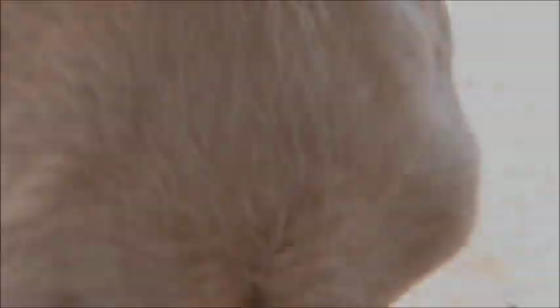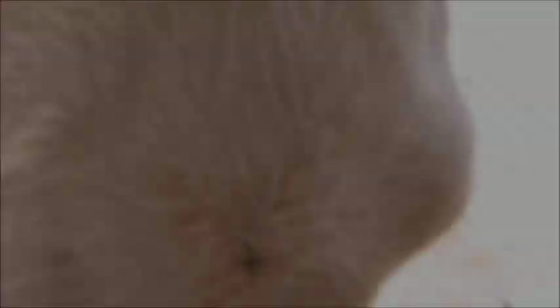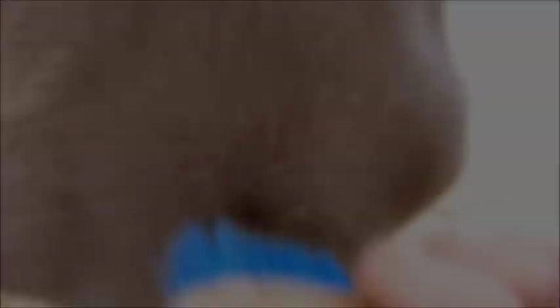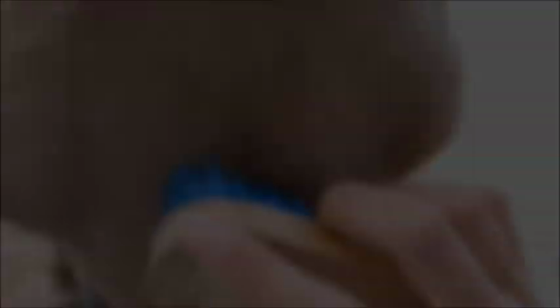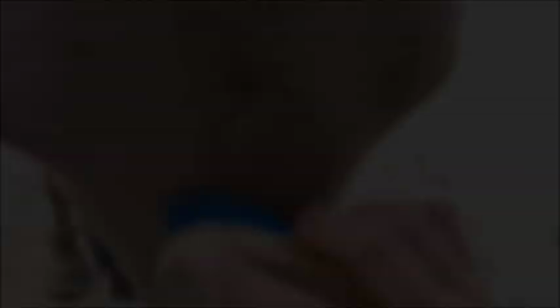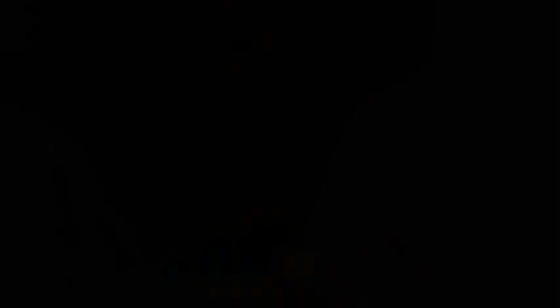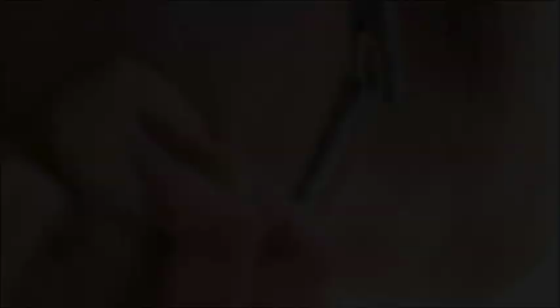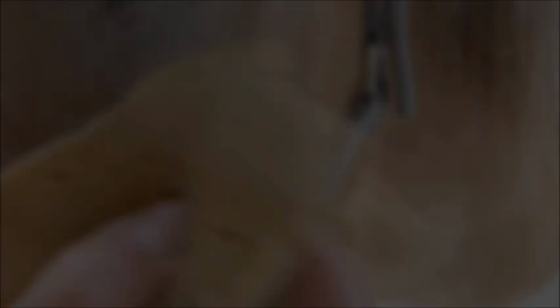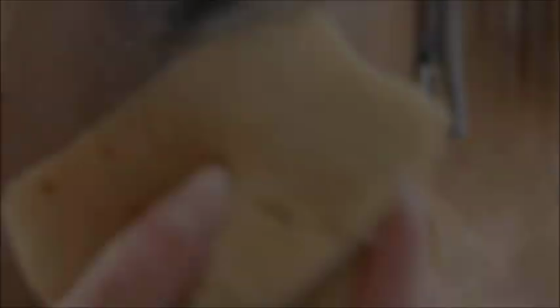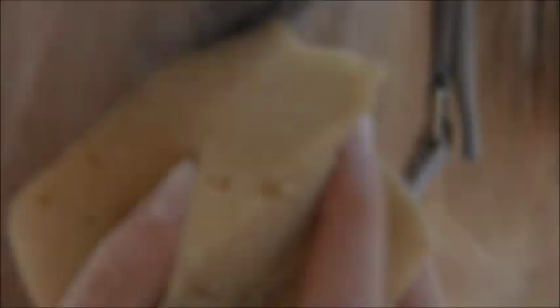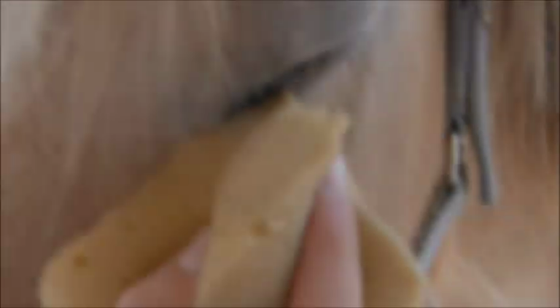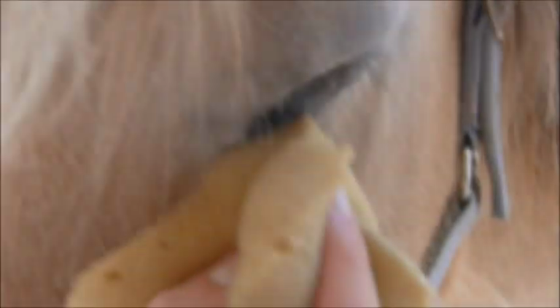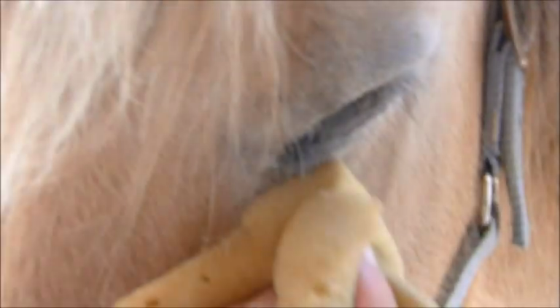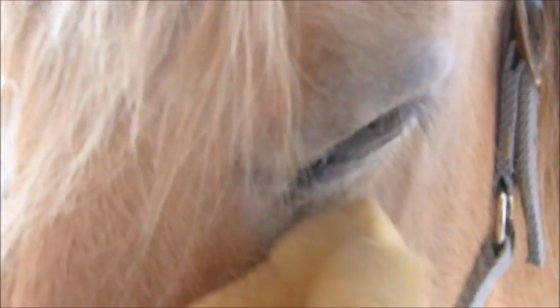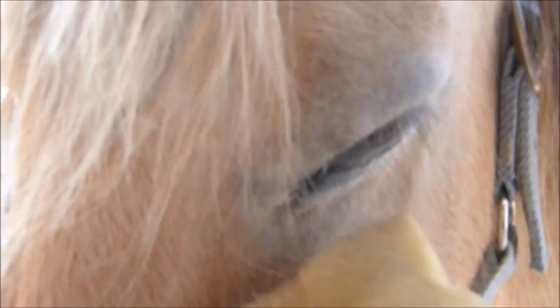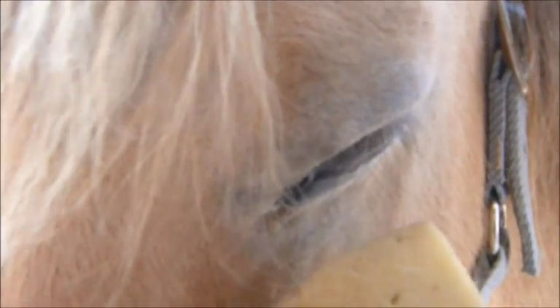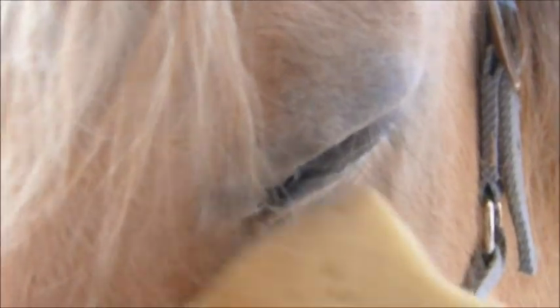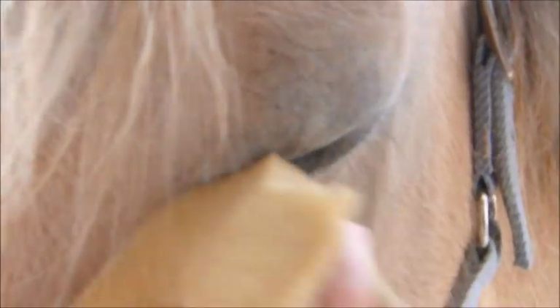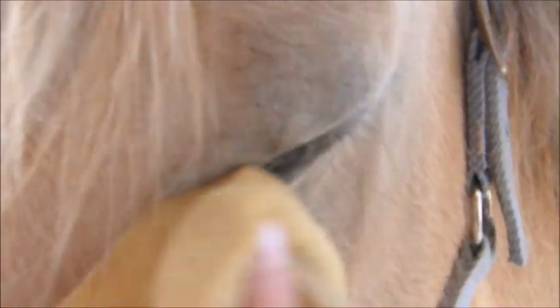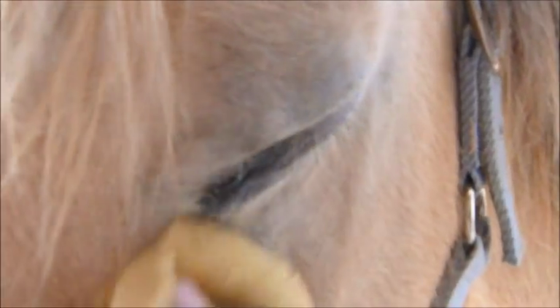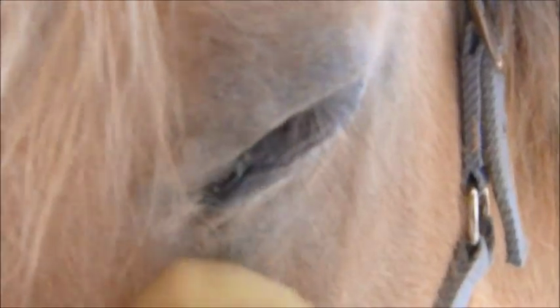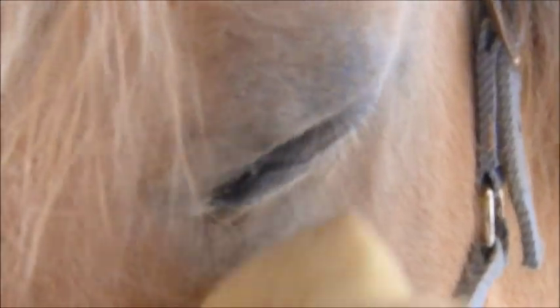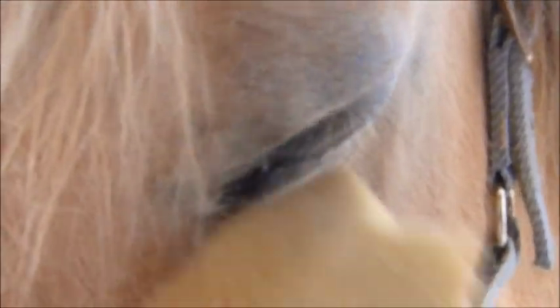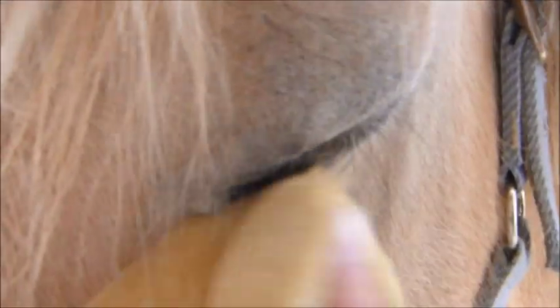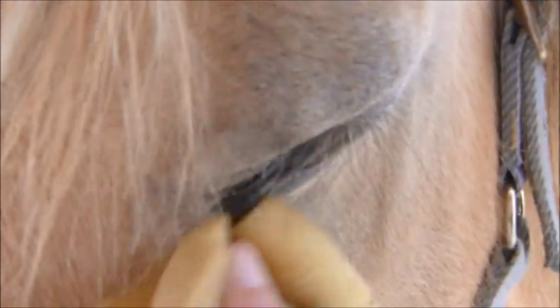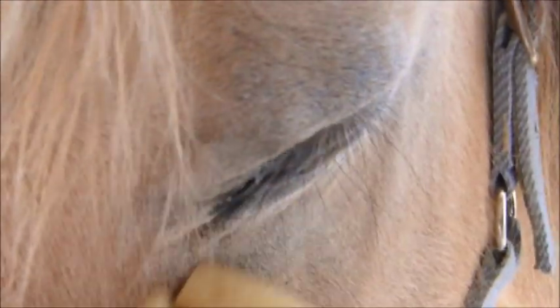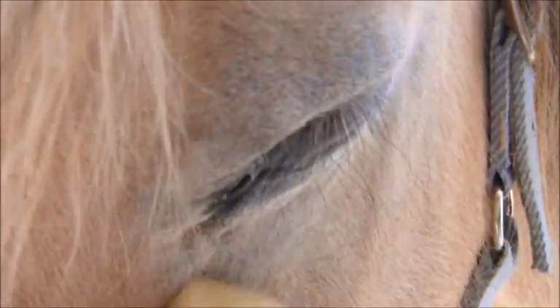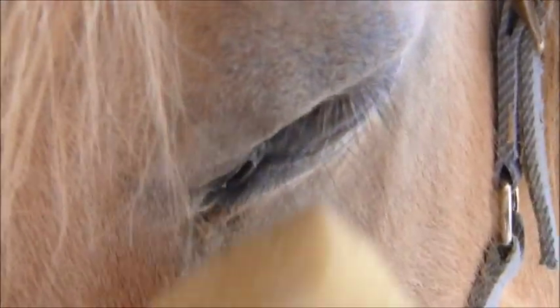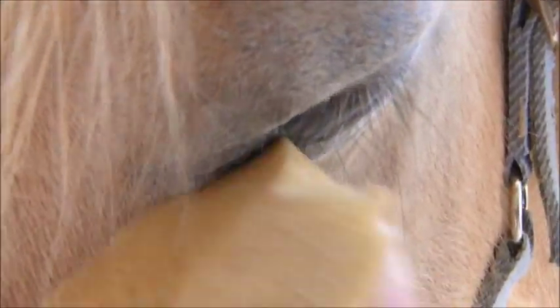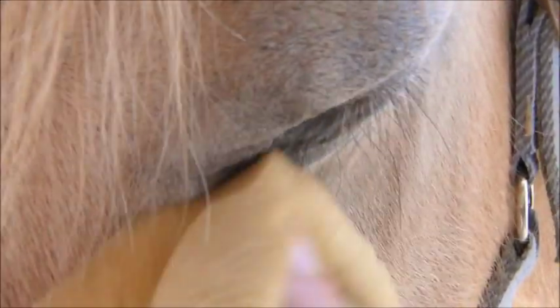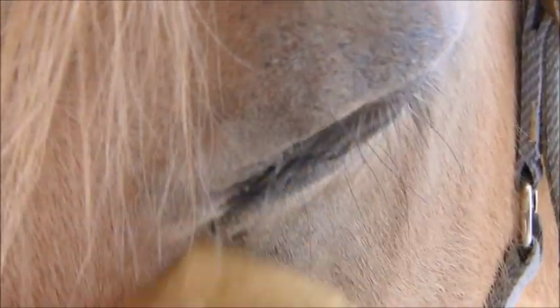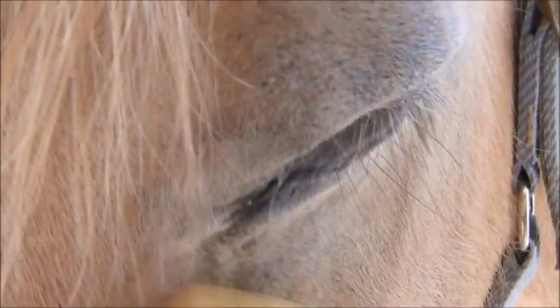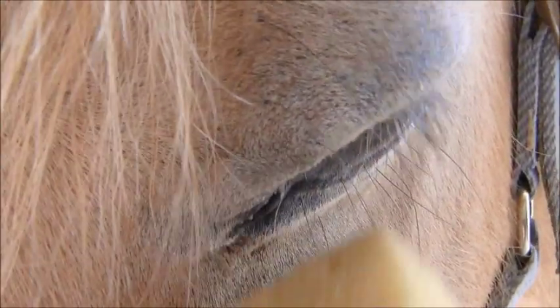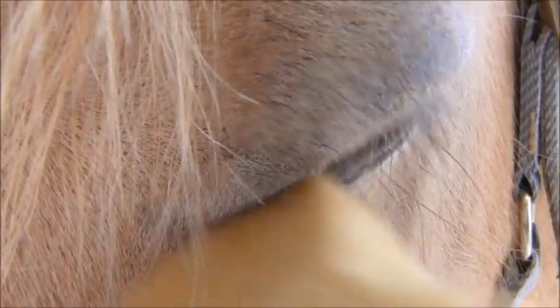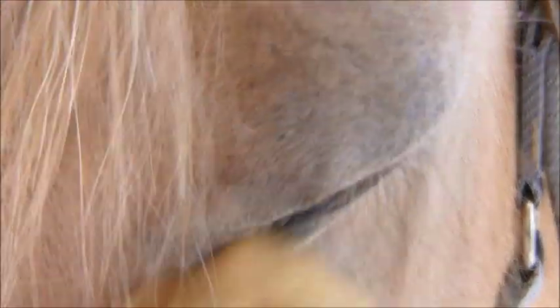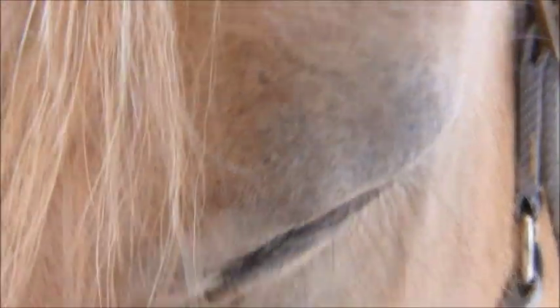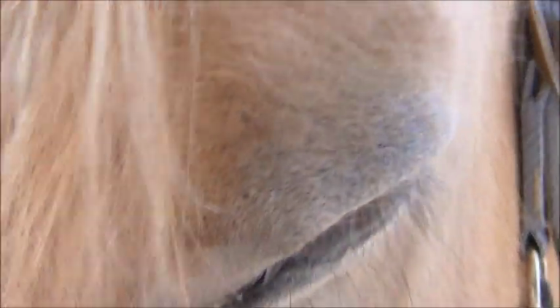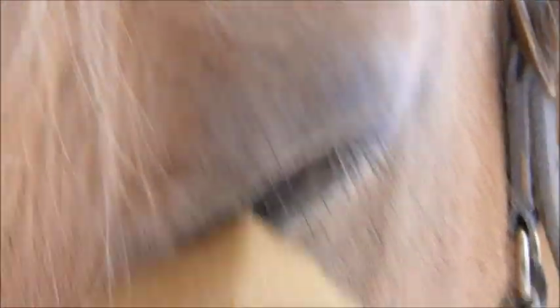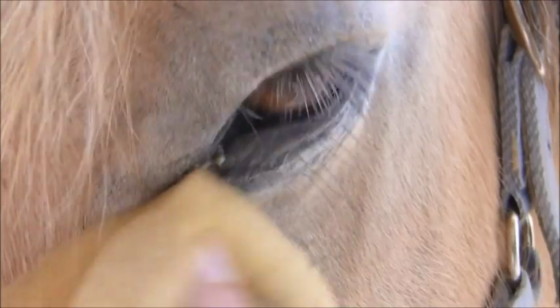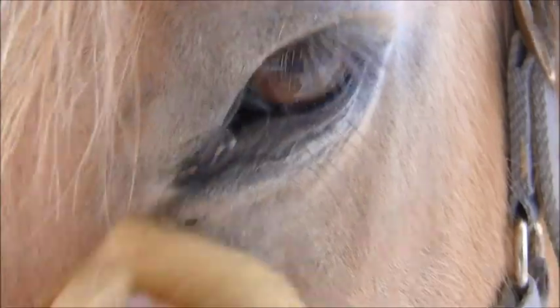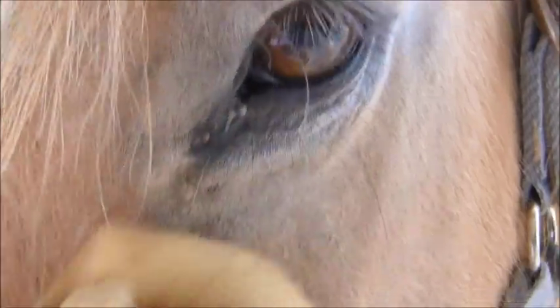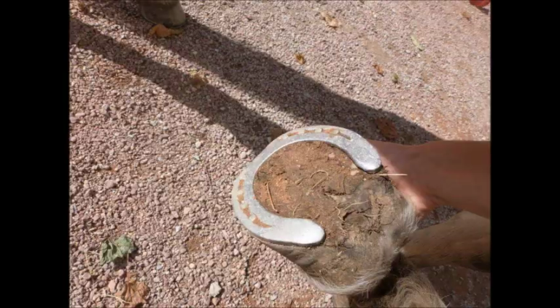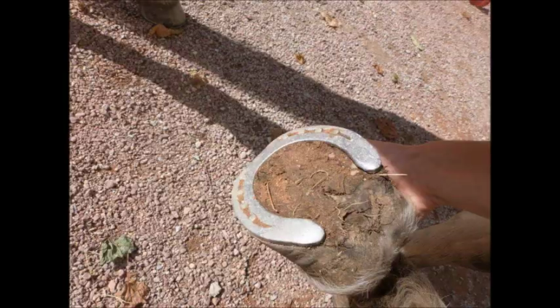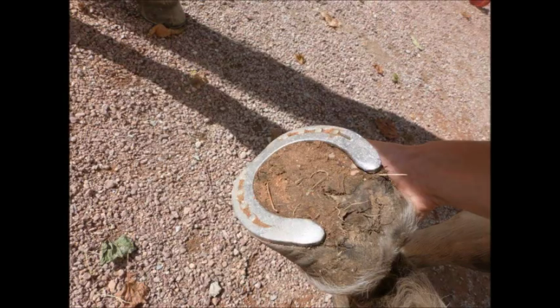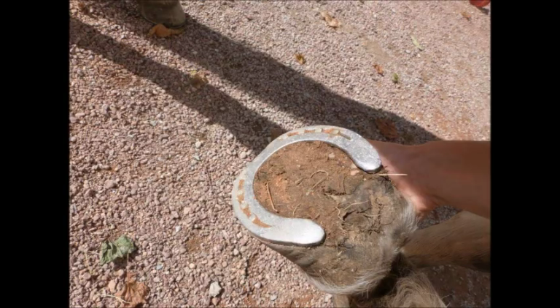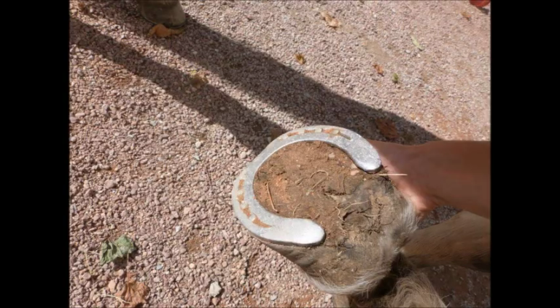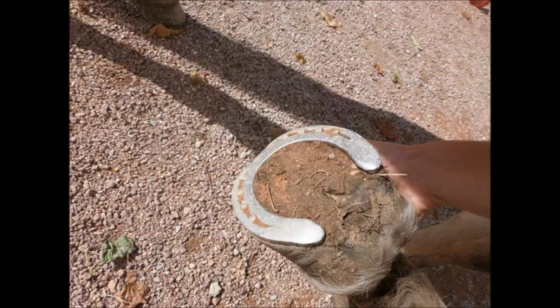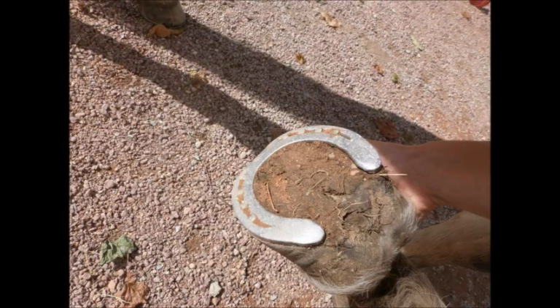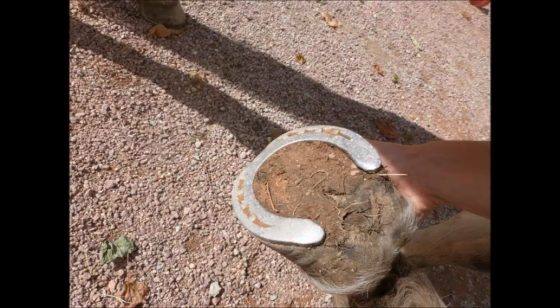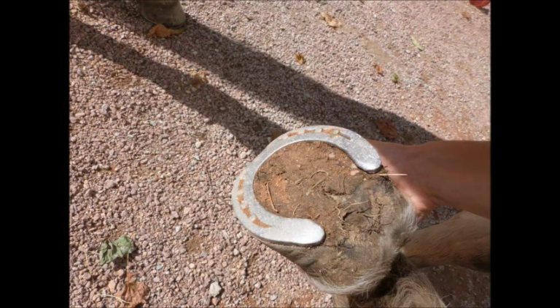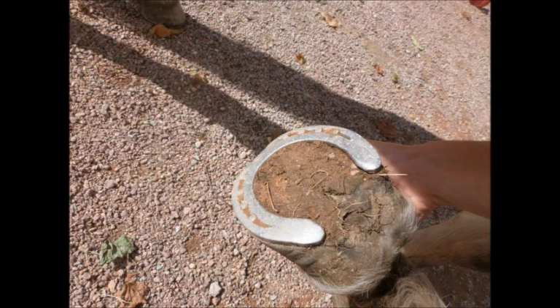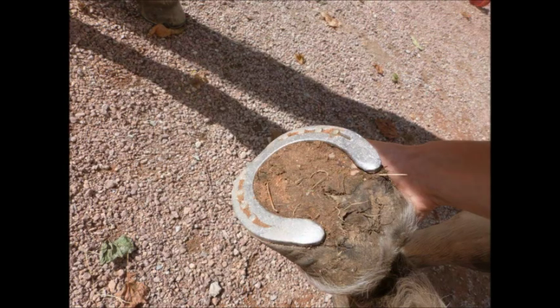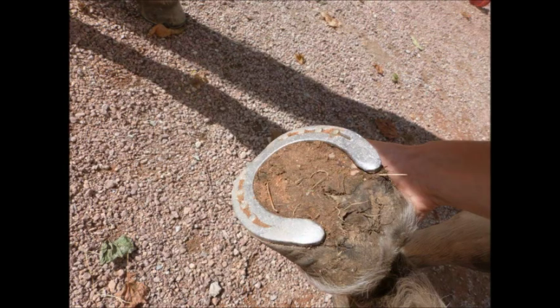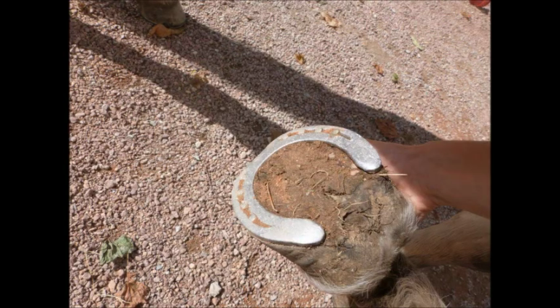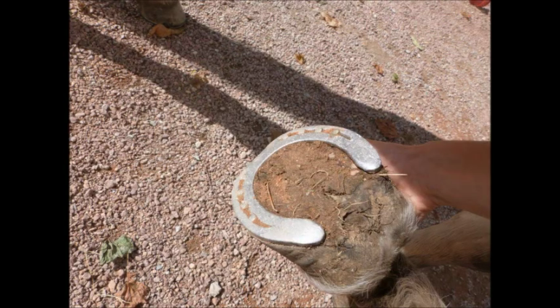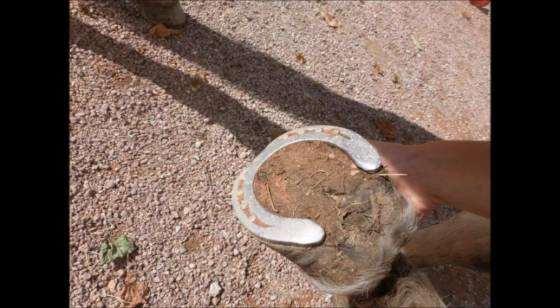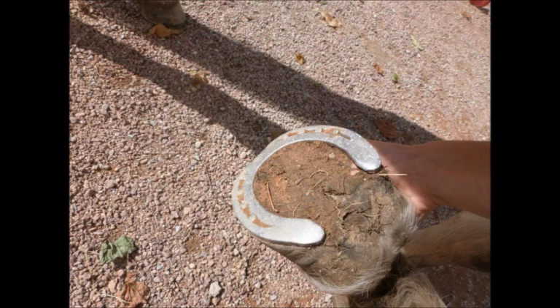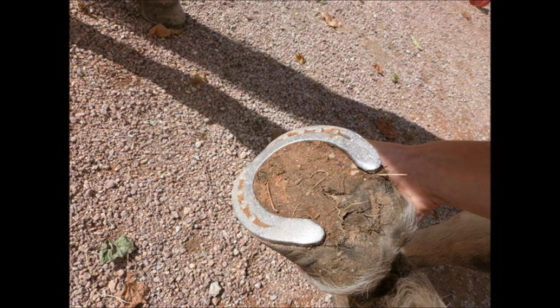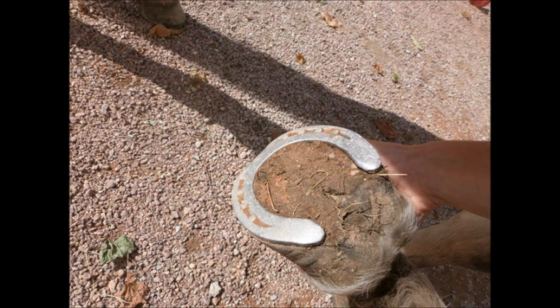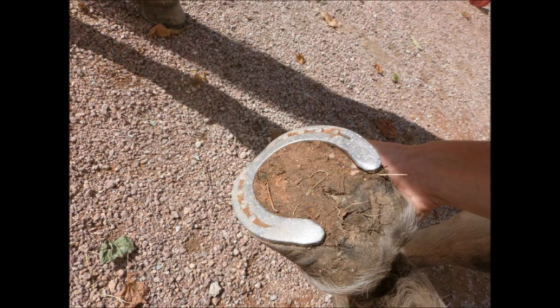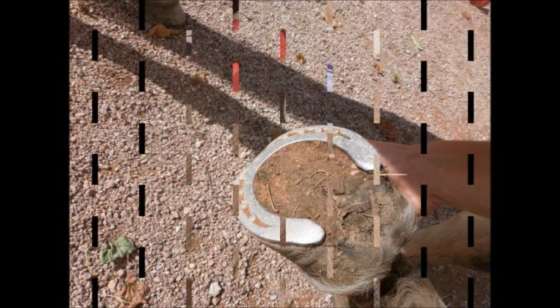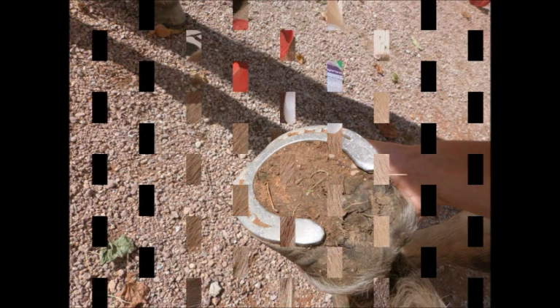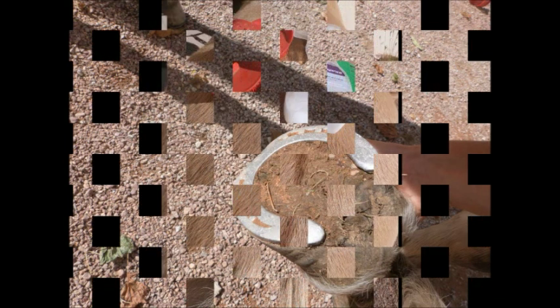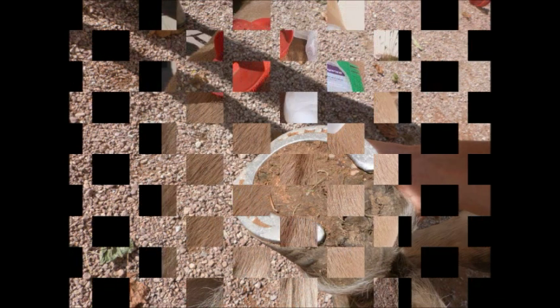À l'aide d'une éponge, nettoyez les yeux et les naseaux. Et n'oubliez pas de curer les pieds.